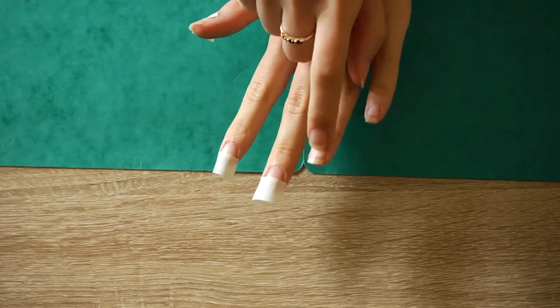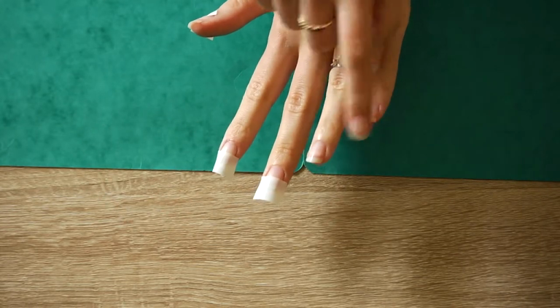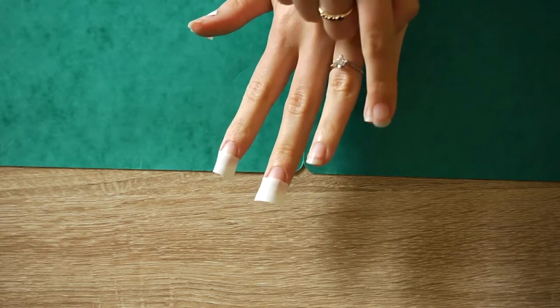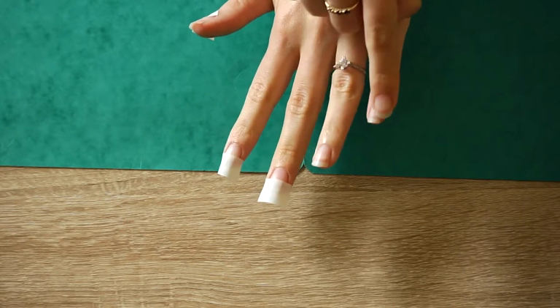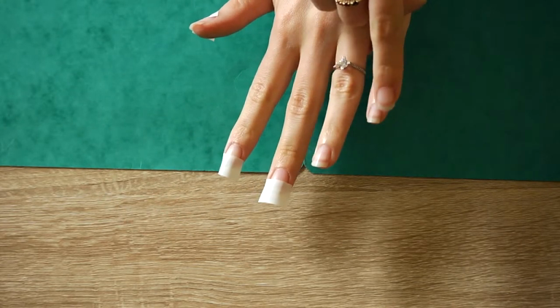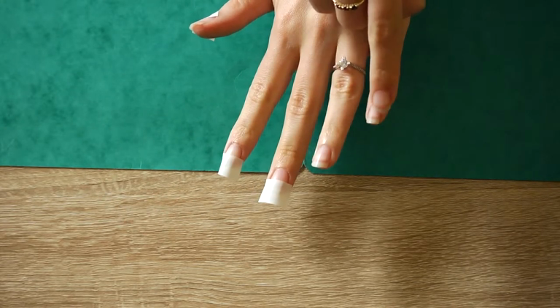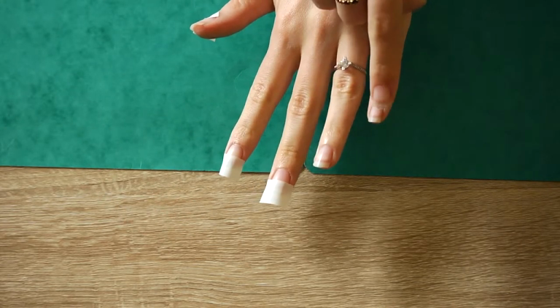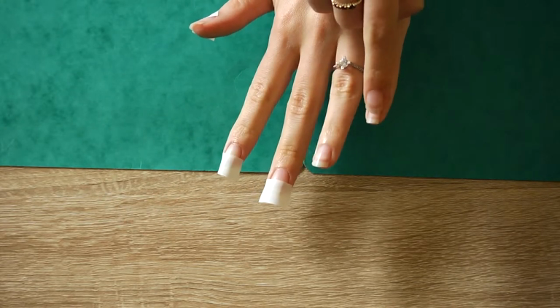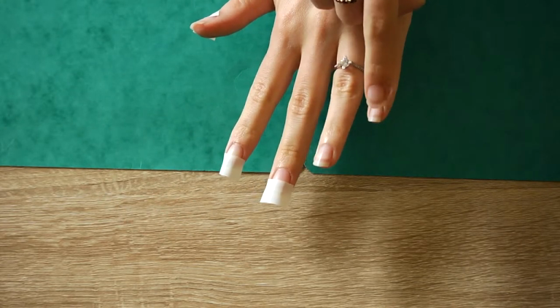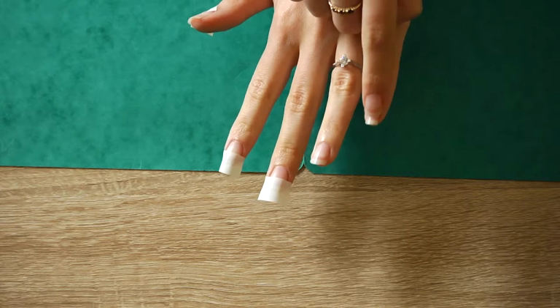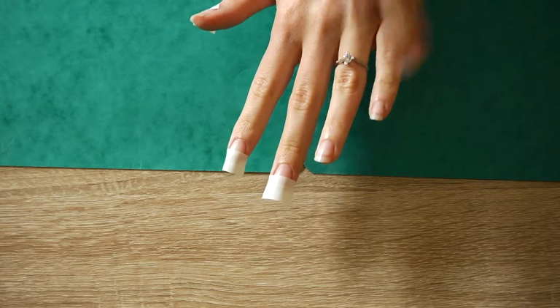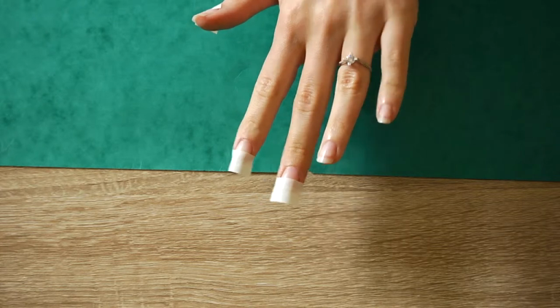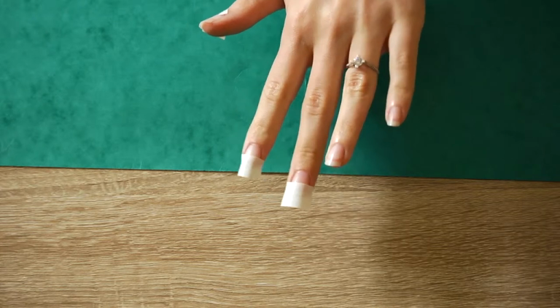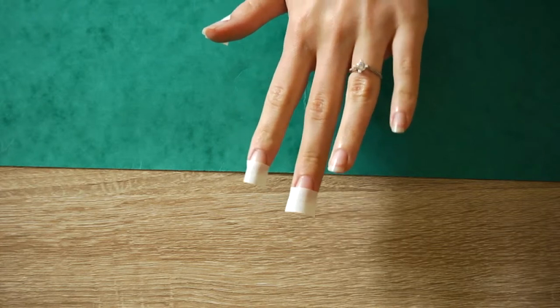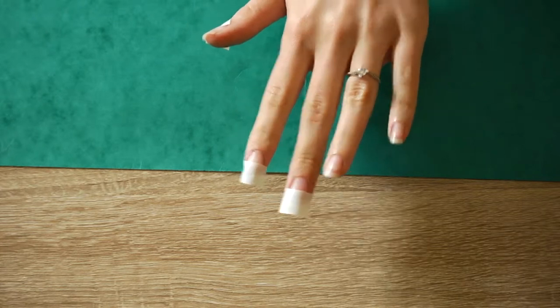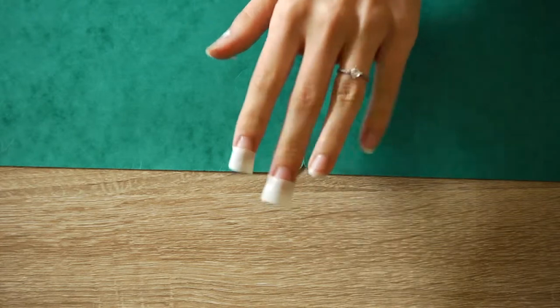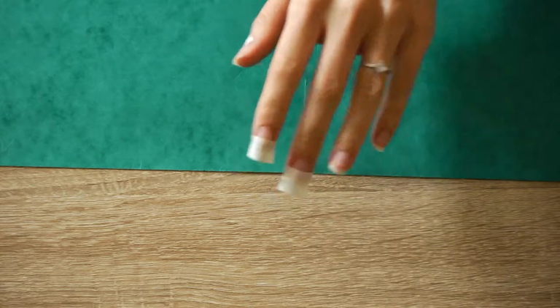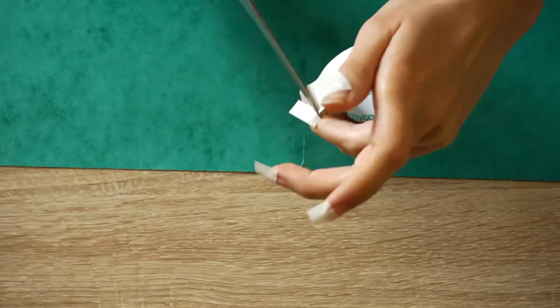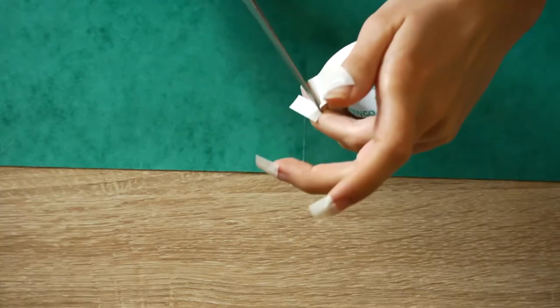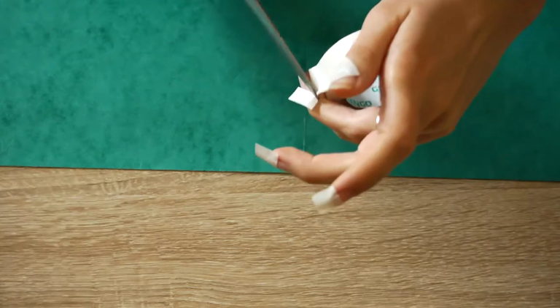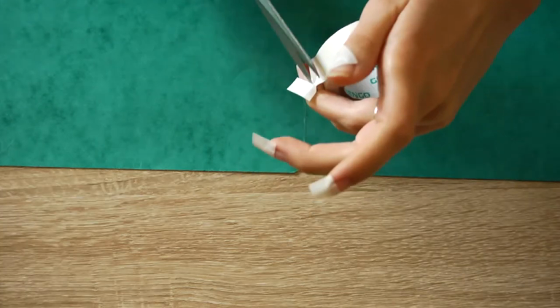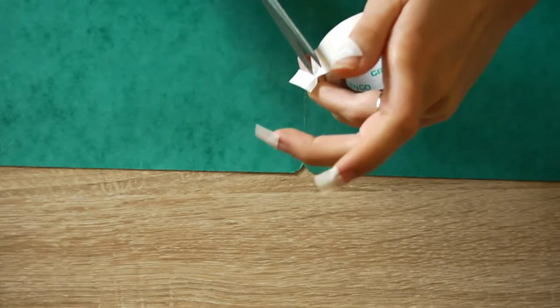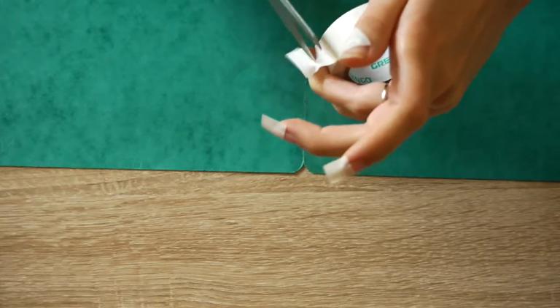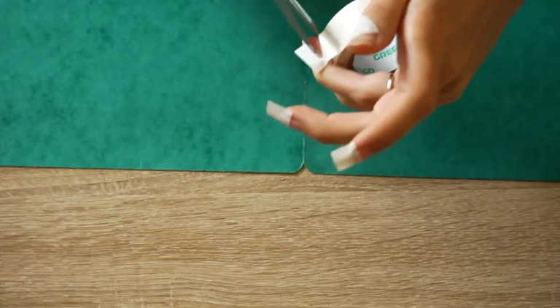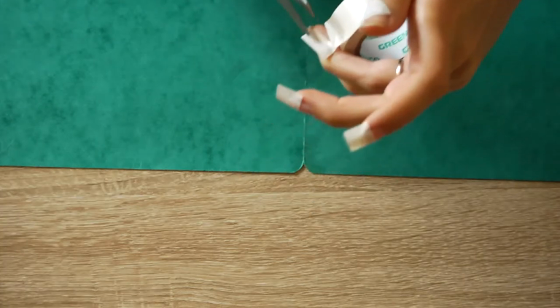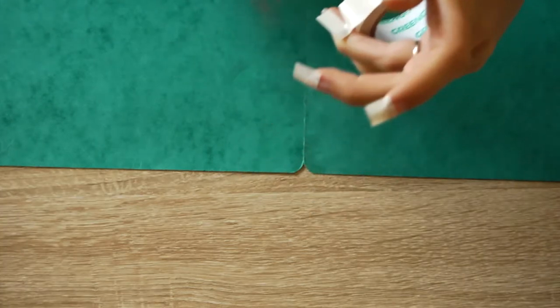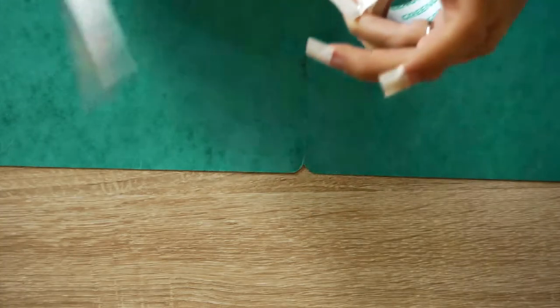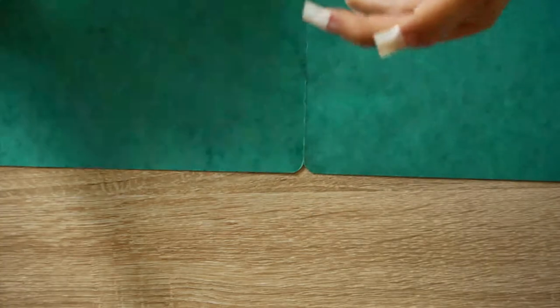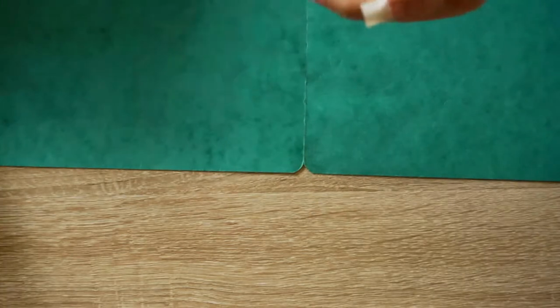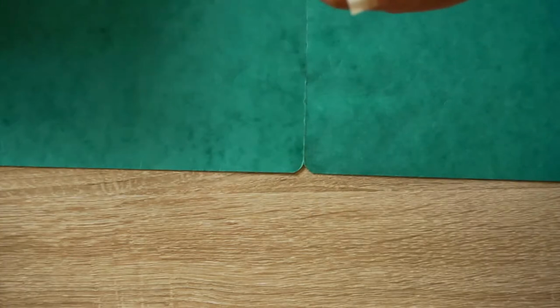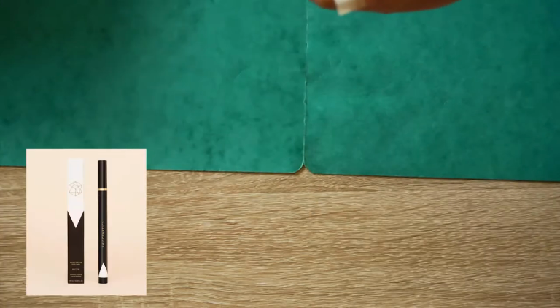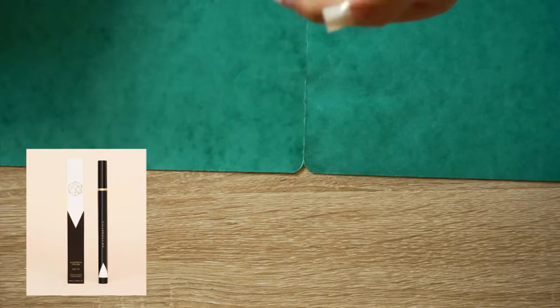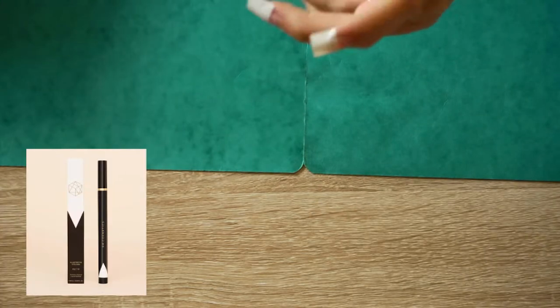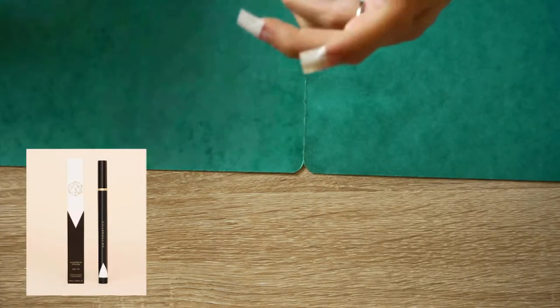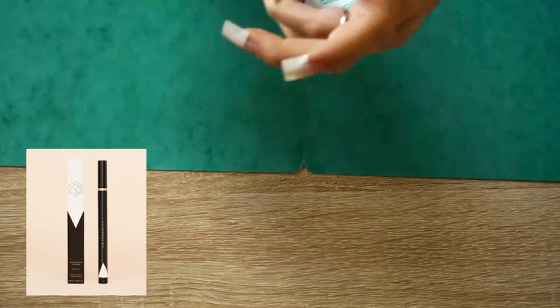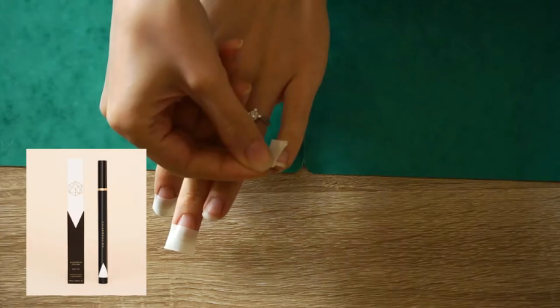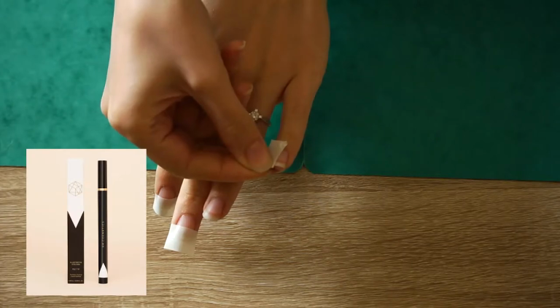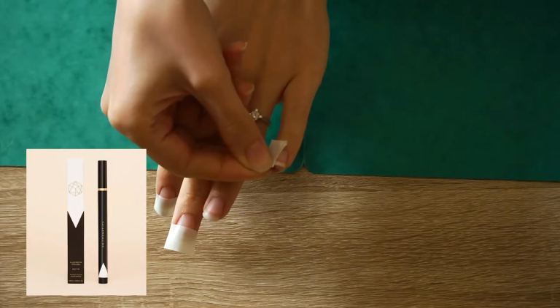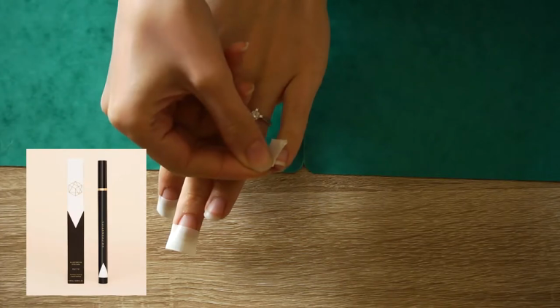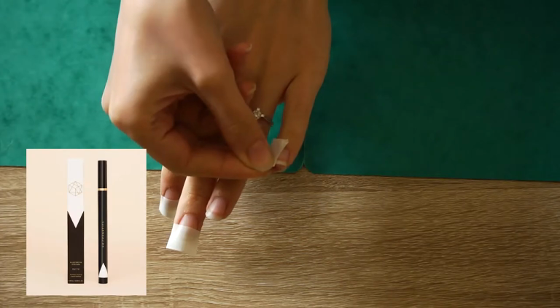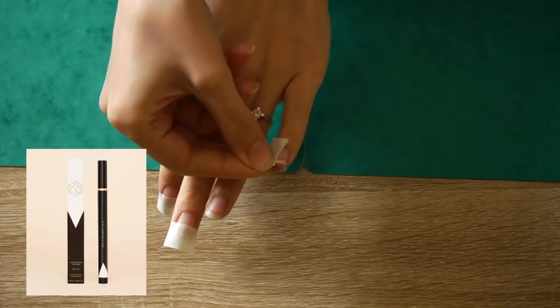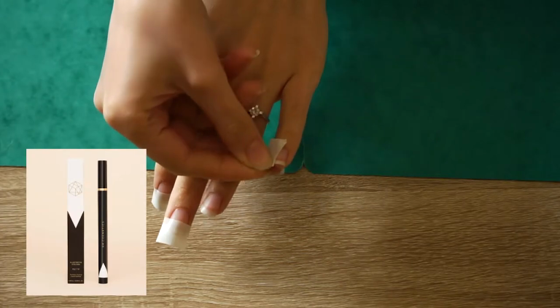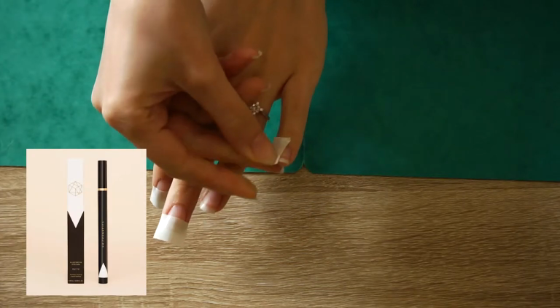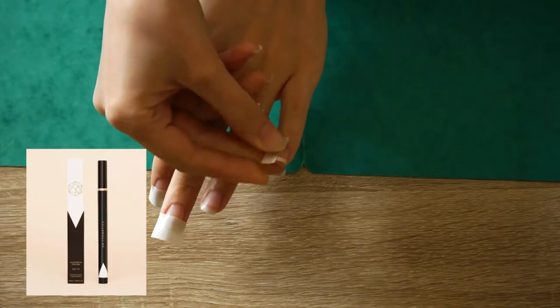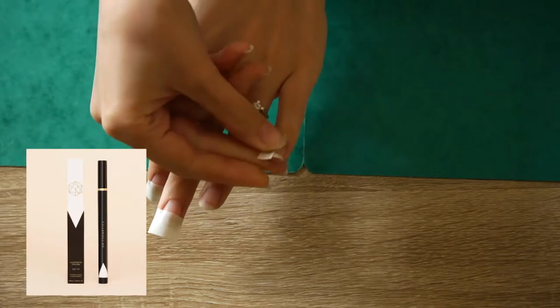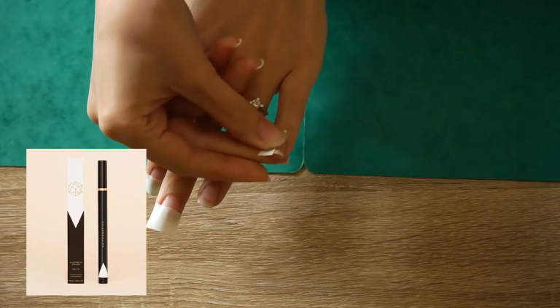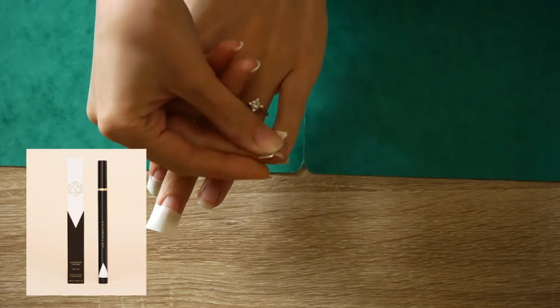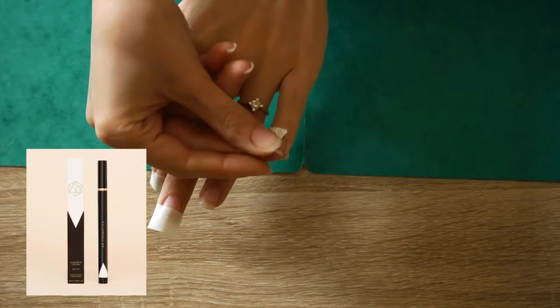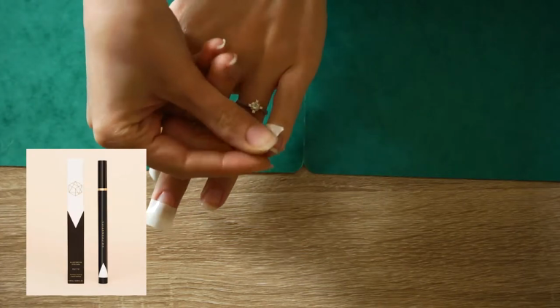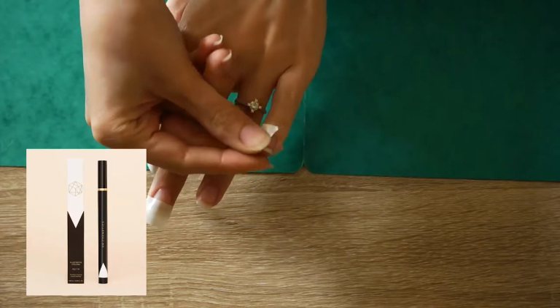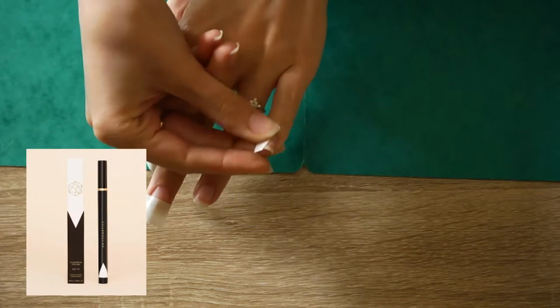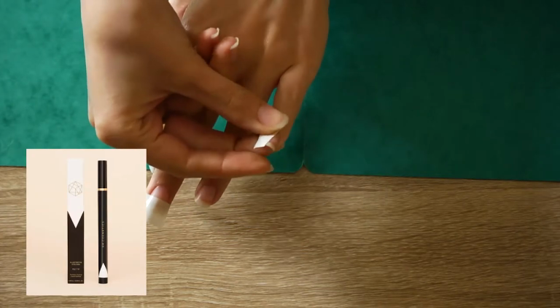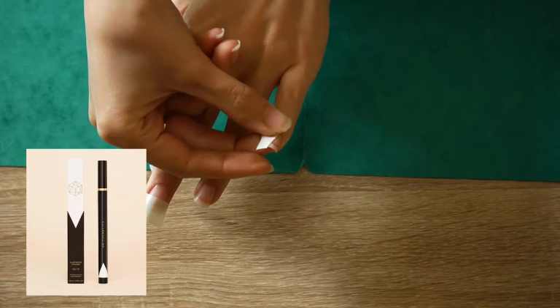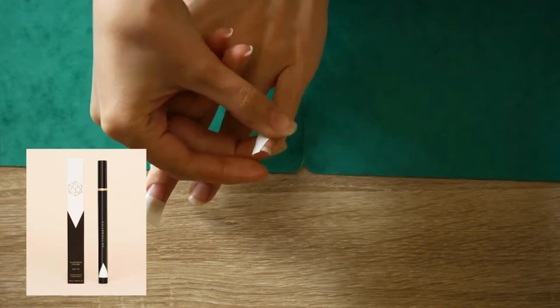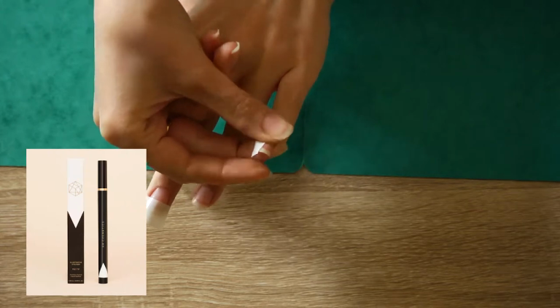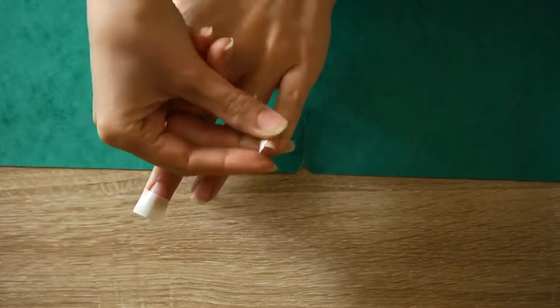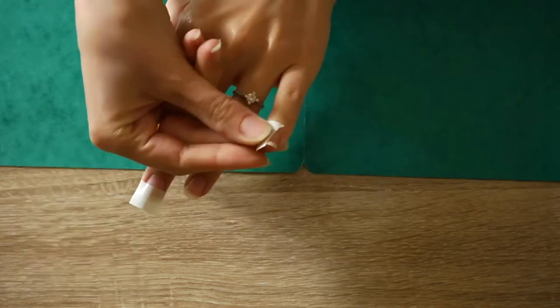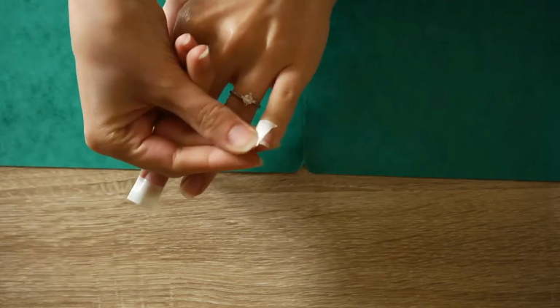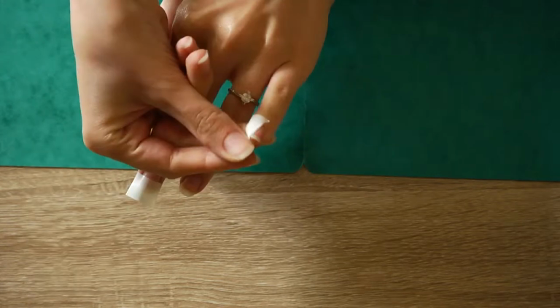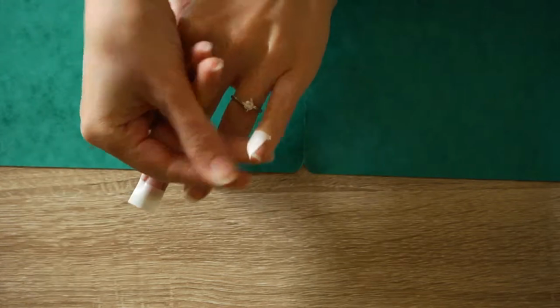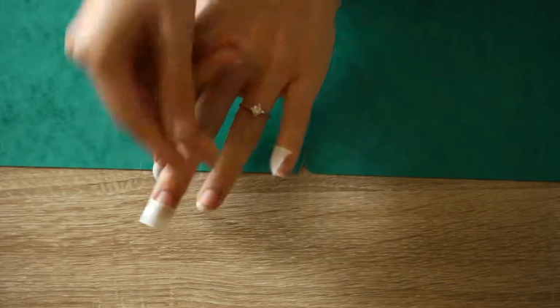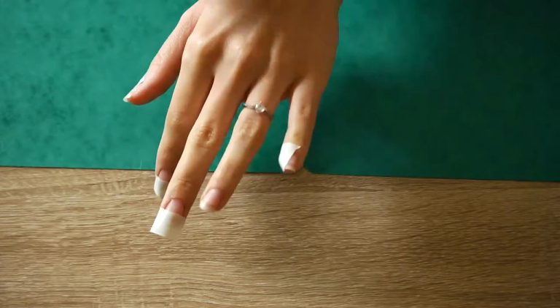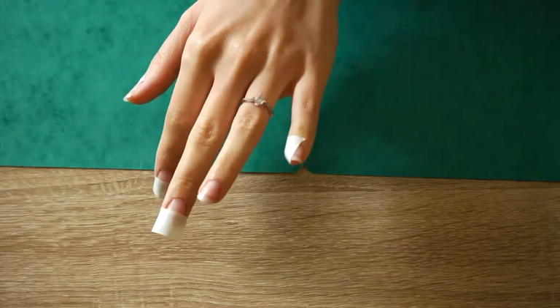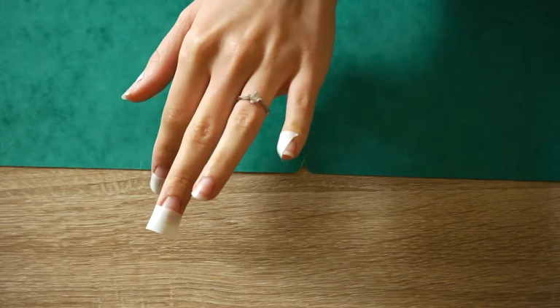For the pinky I will do the design as the eyeliner. Cut the two pieces of tape and create the triangle shape.